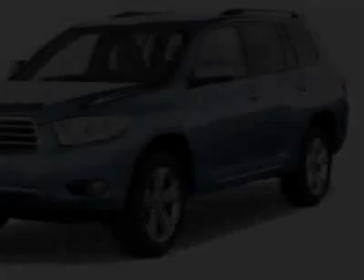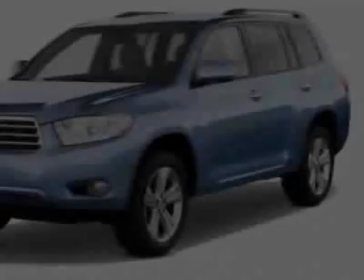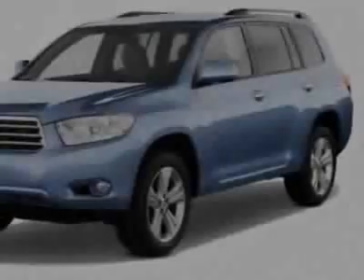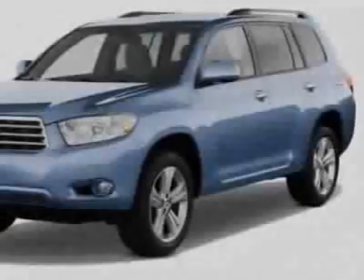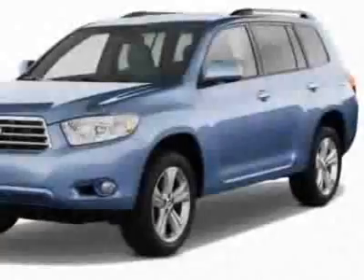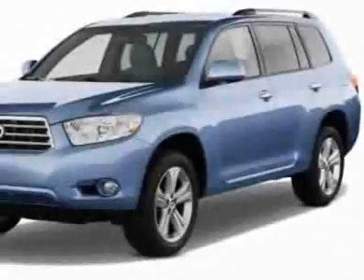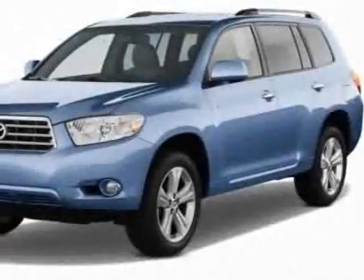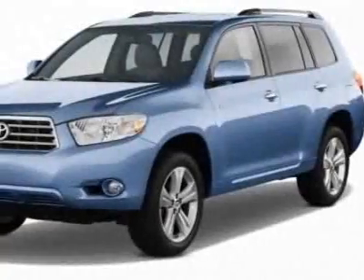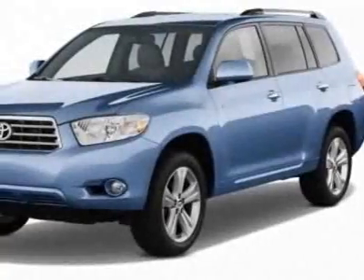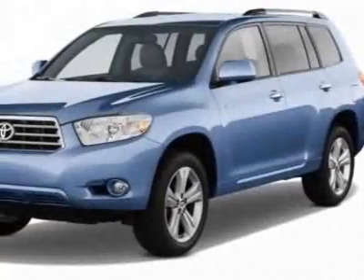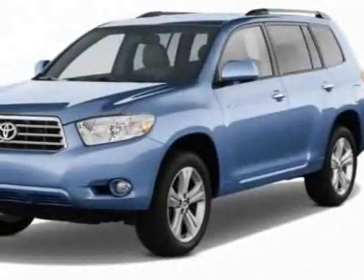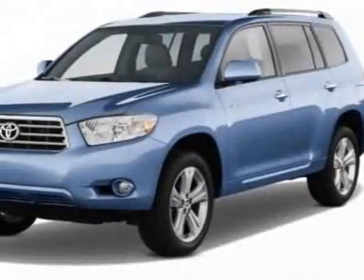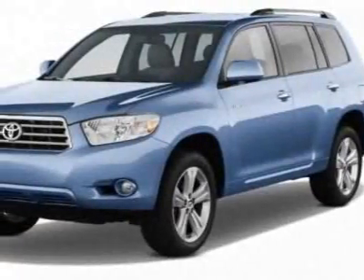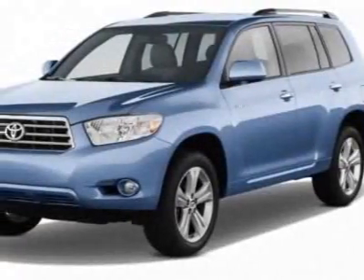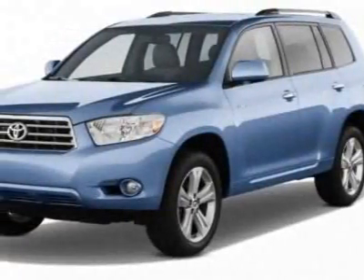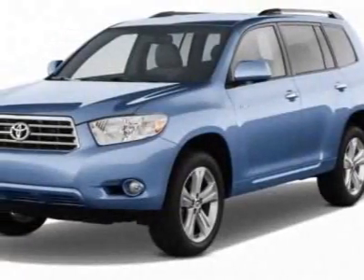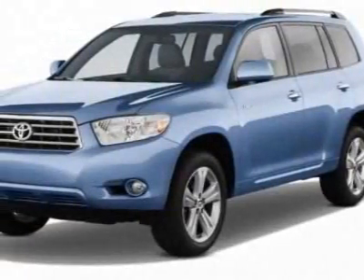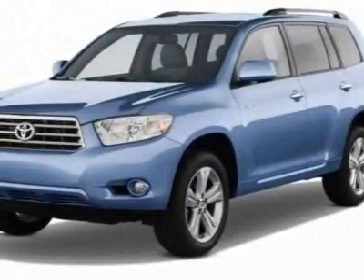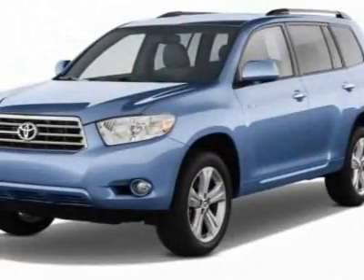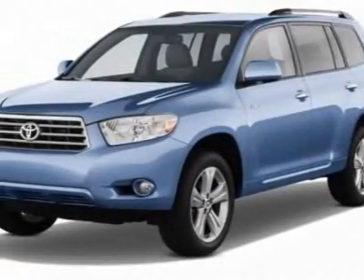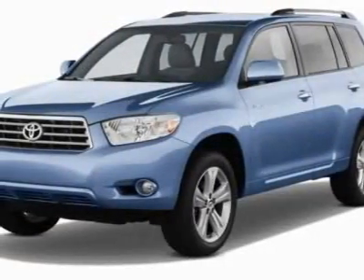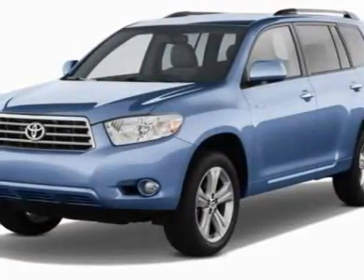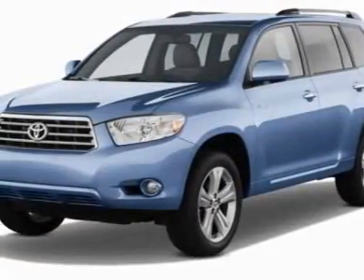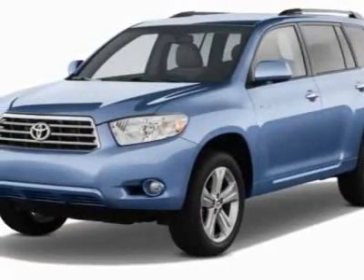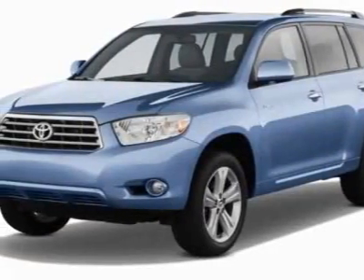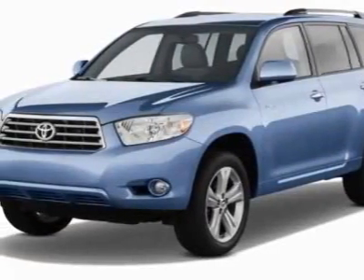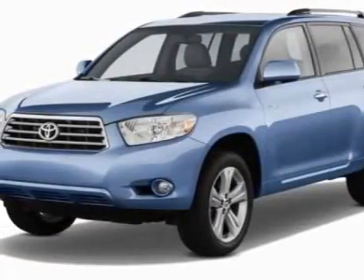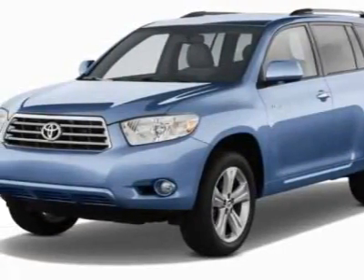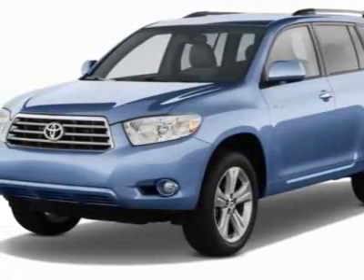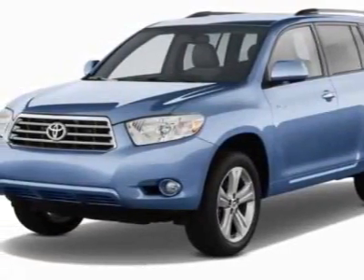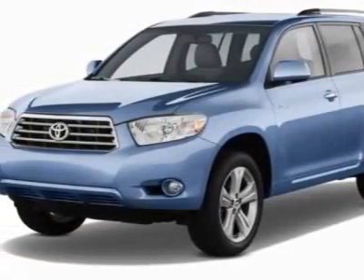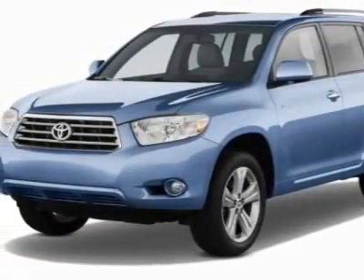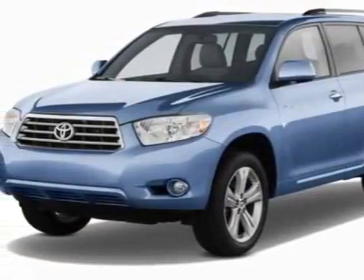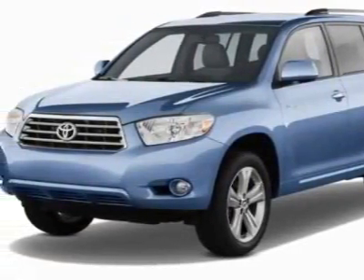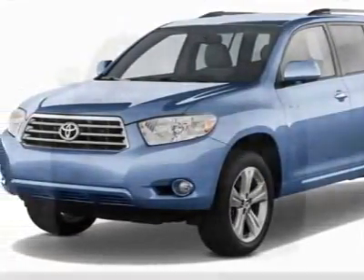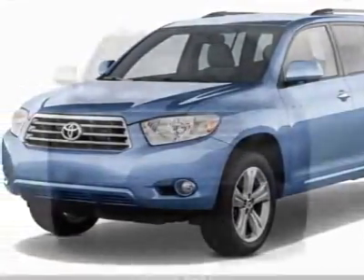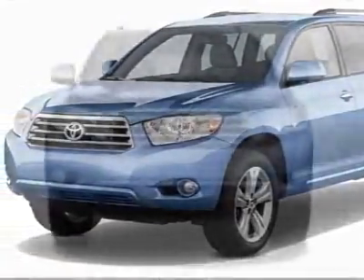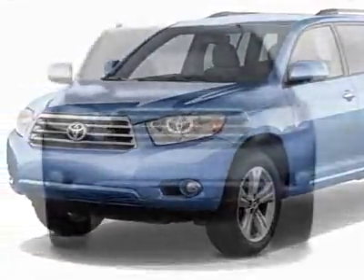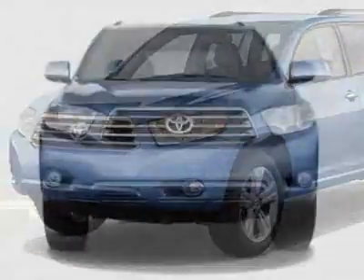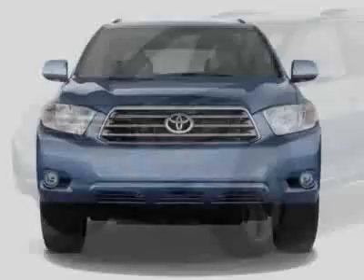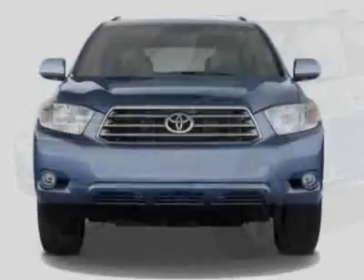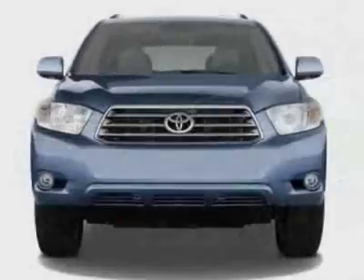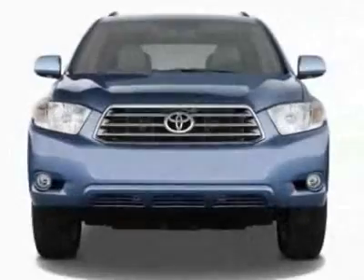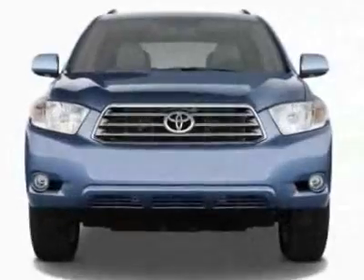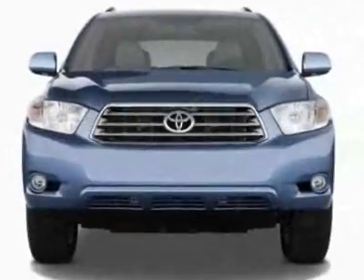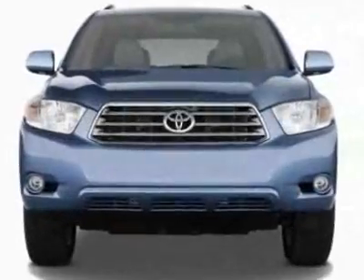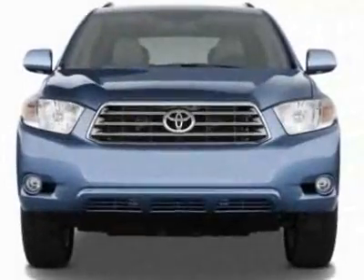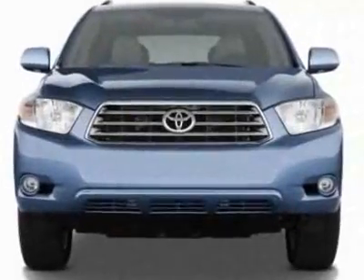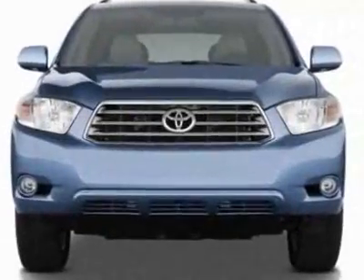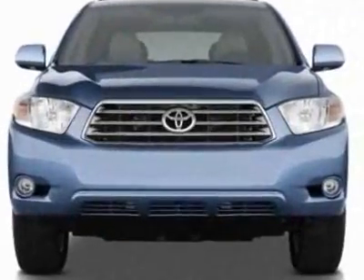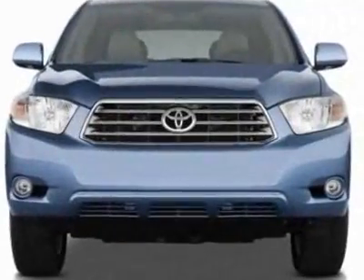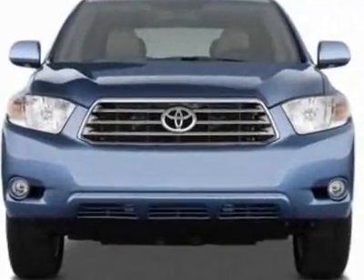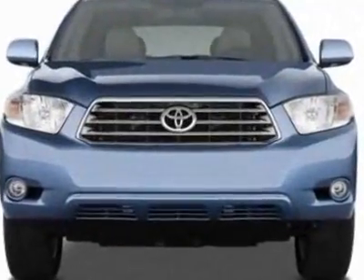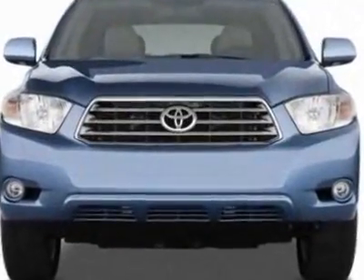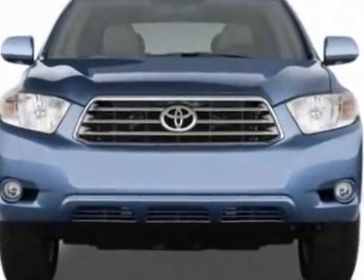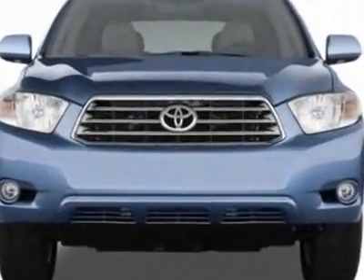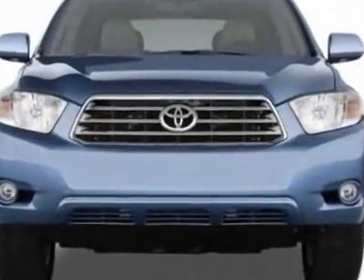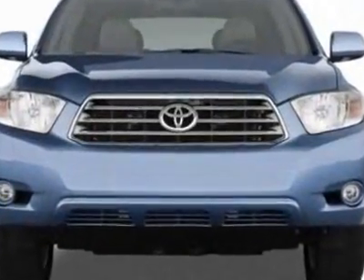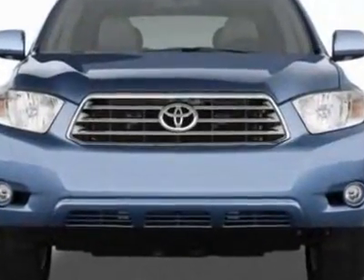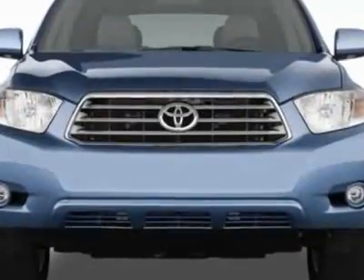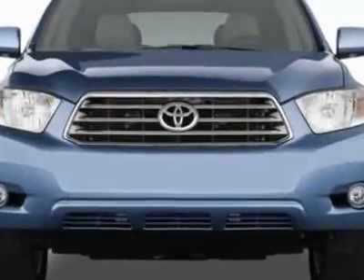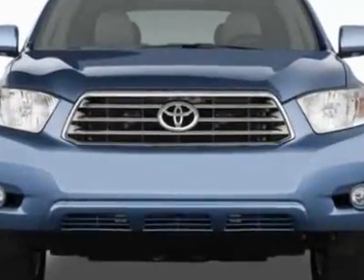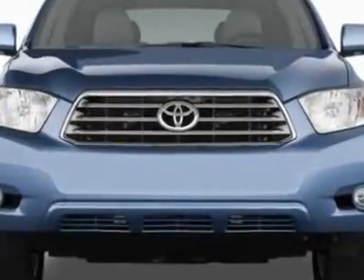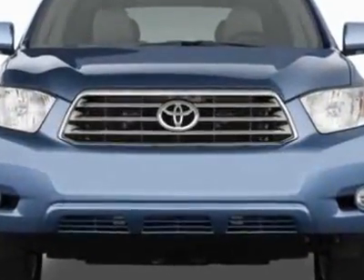Check out this new 2011 Toyota Highlander. For your protection, this vehicle has a full factory warranty.